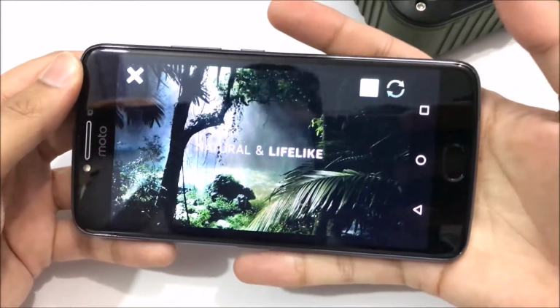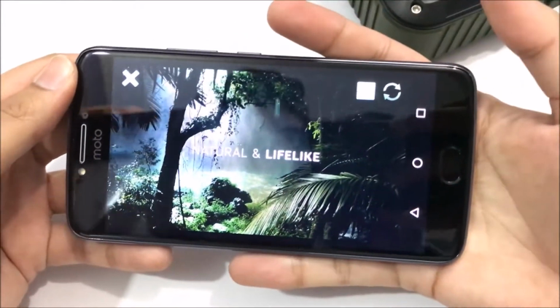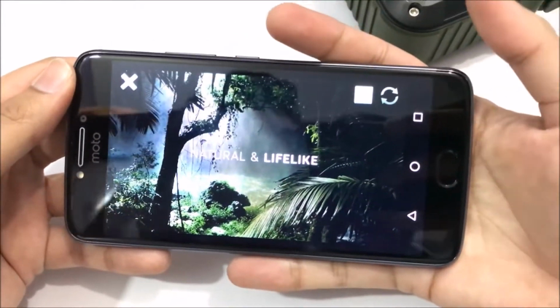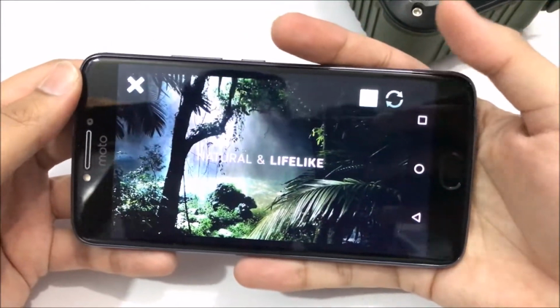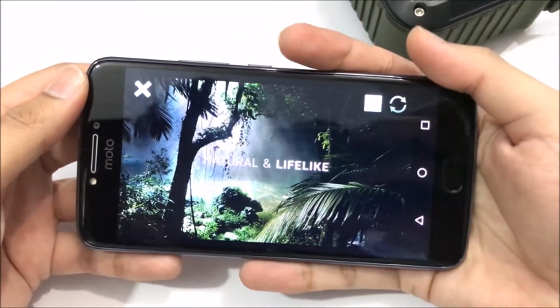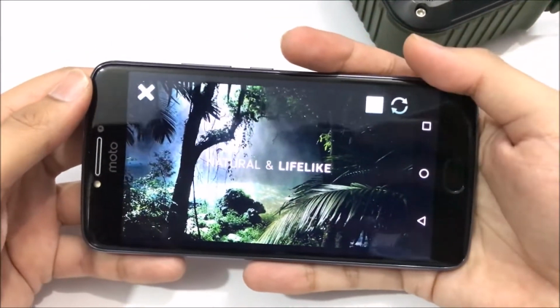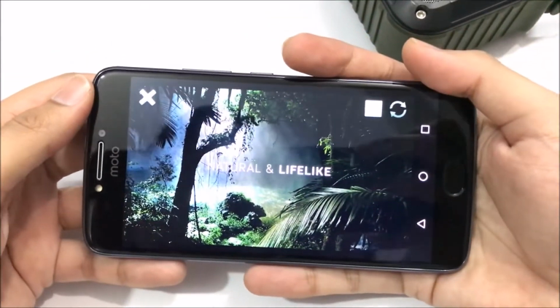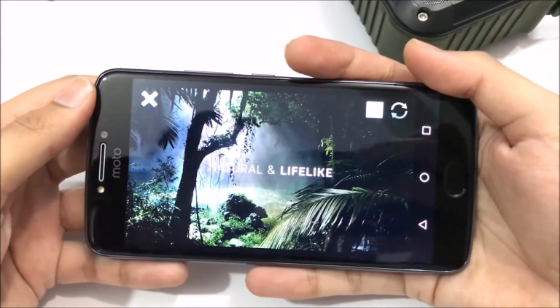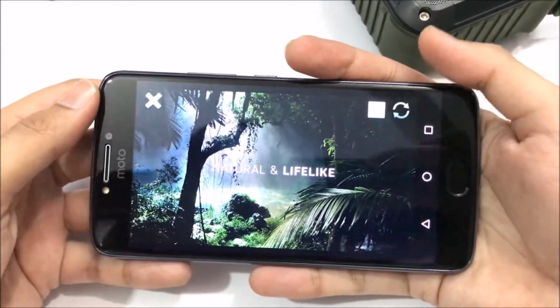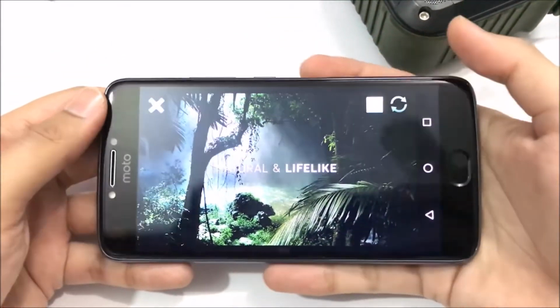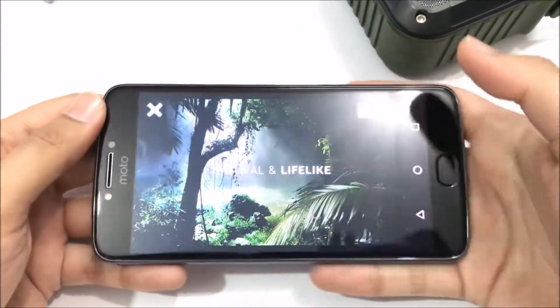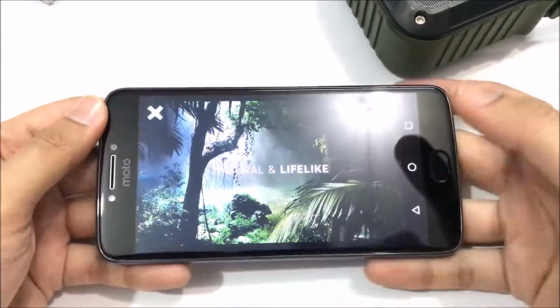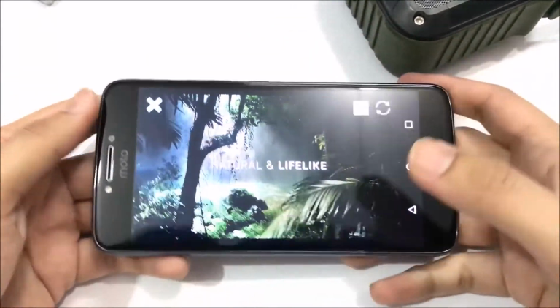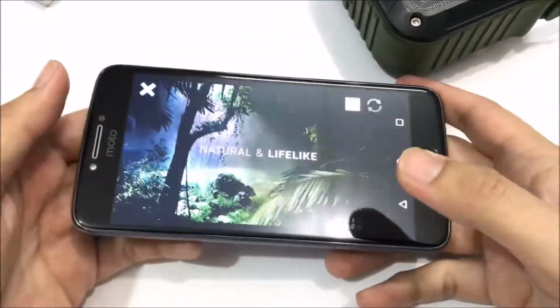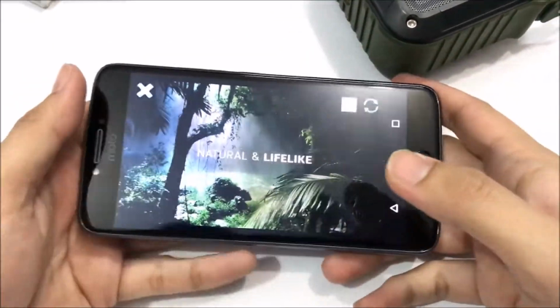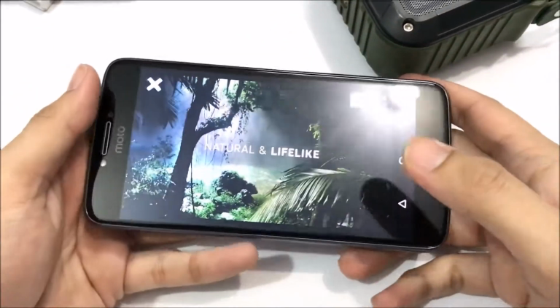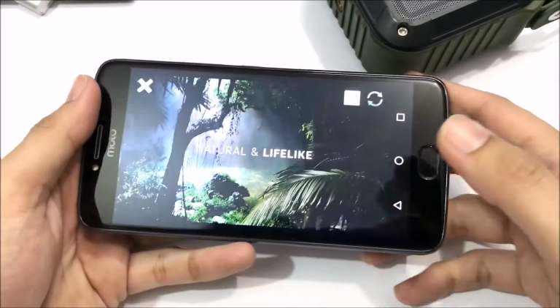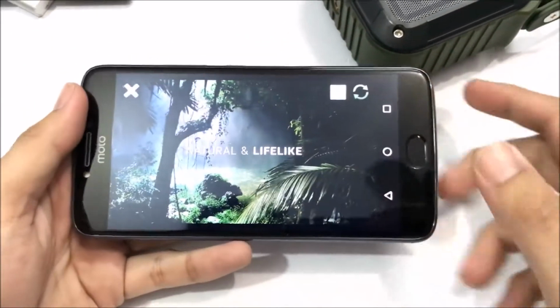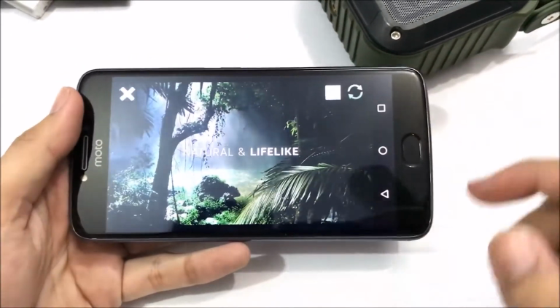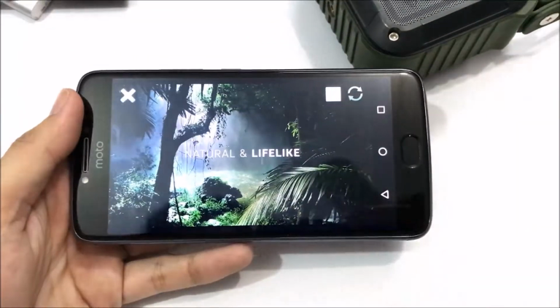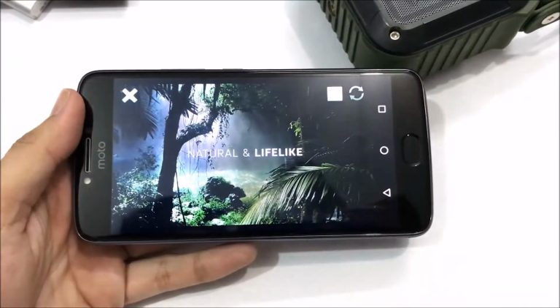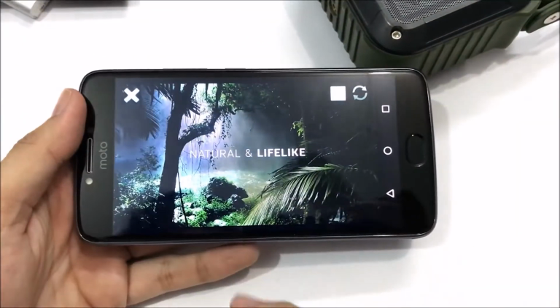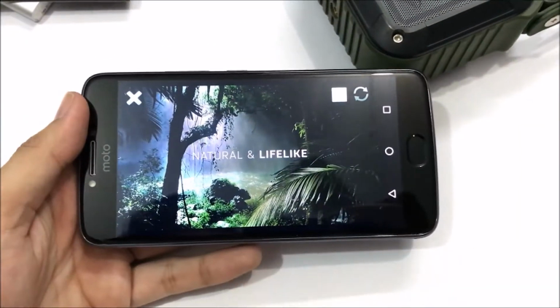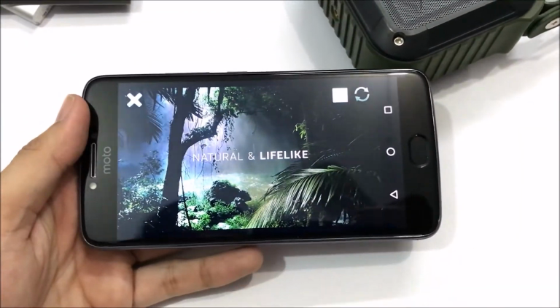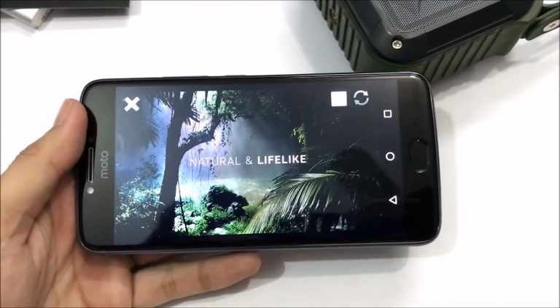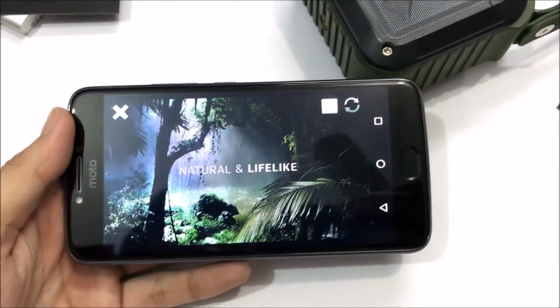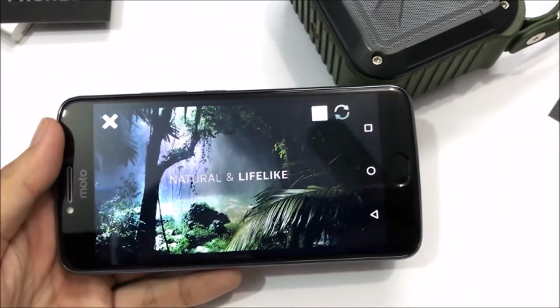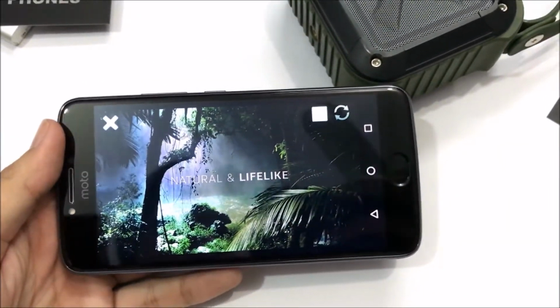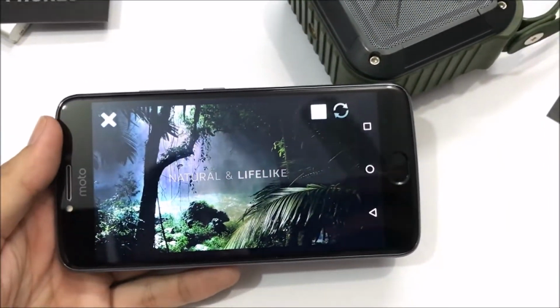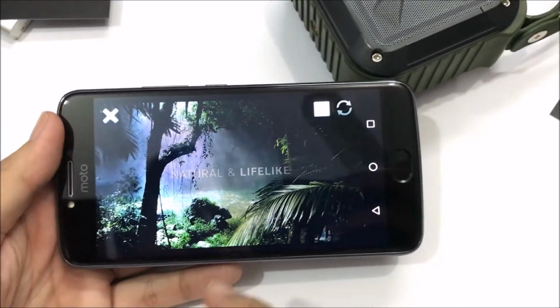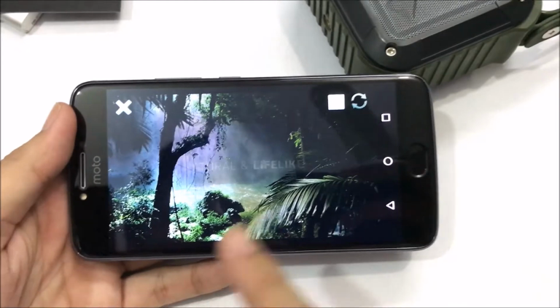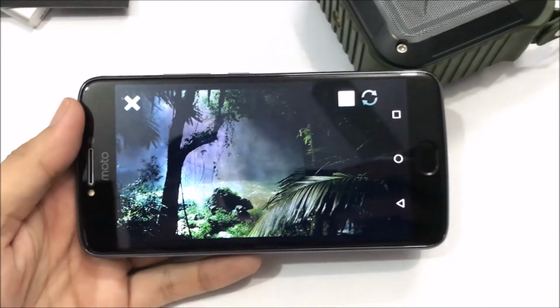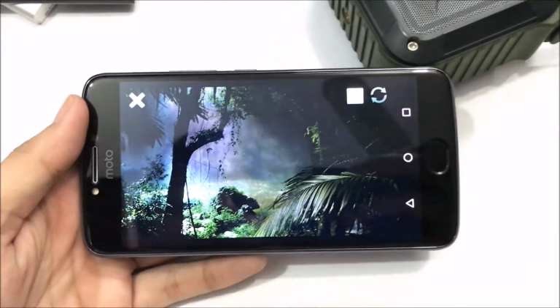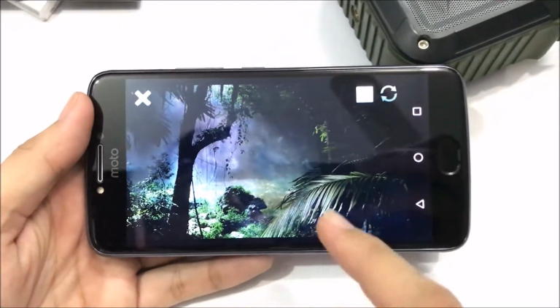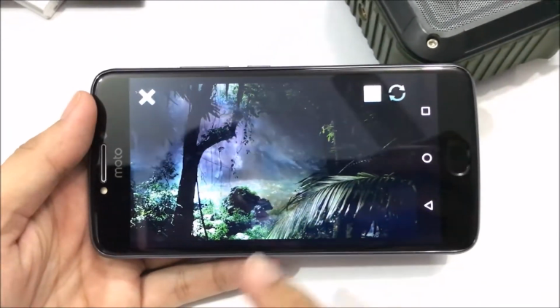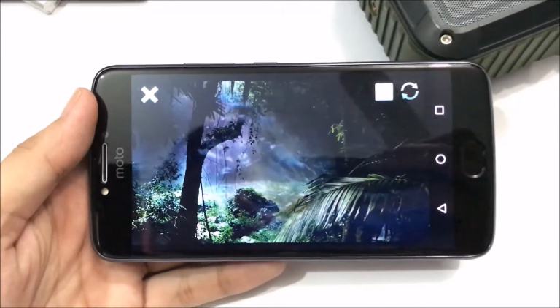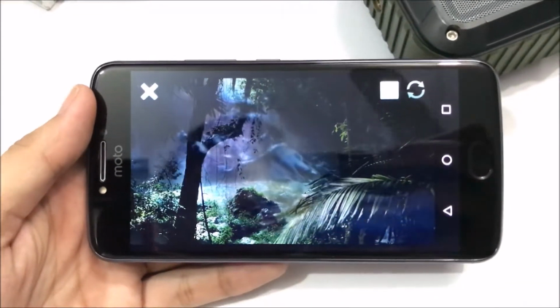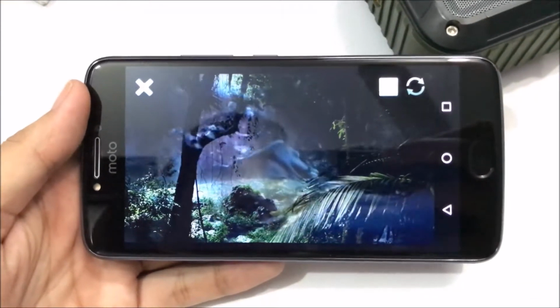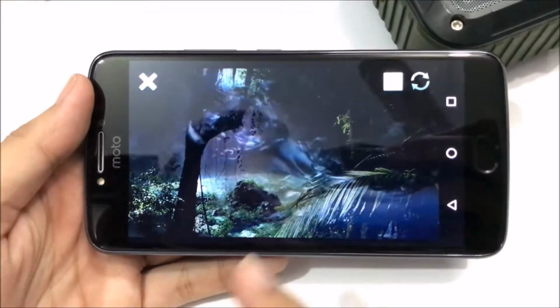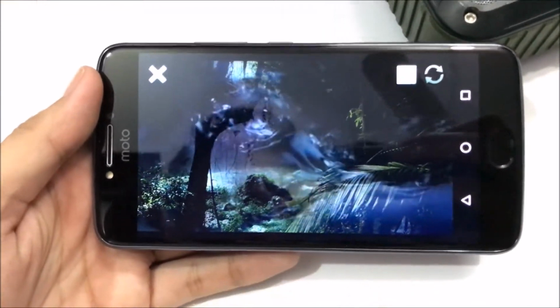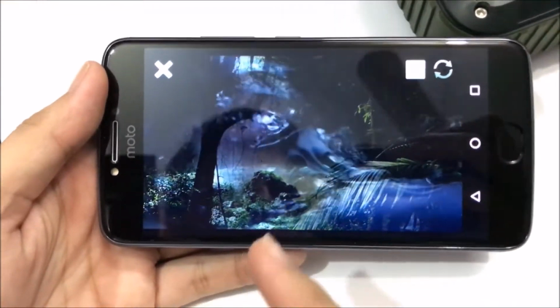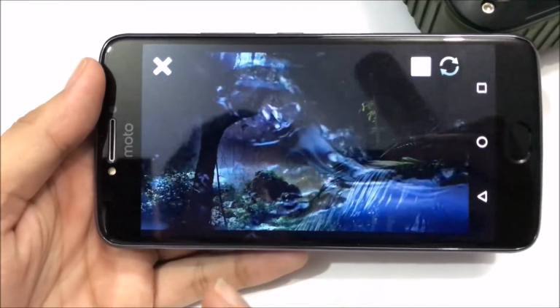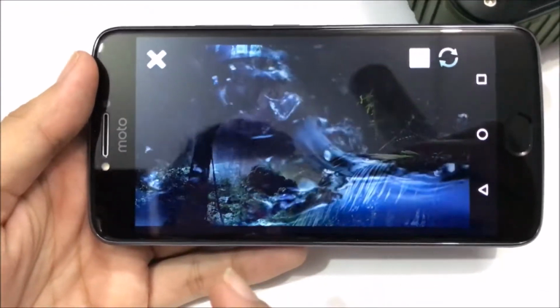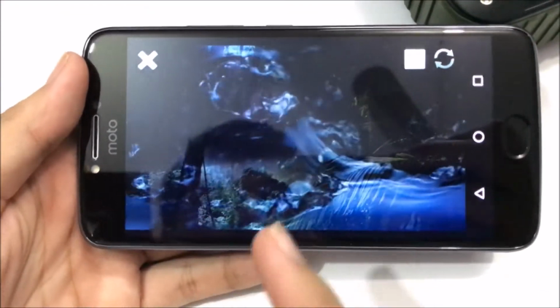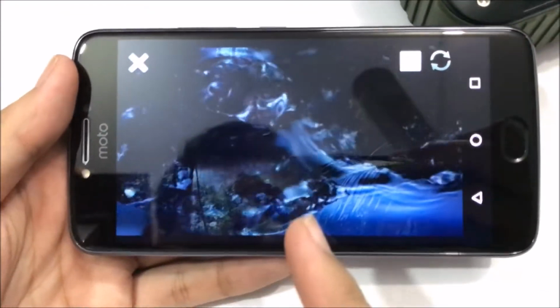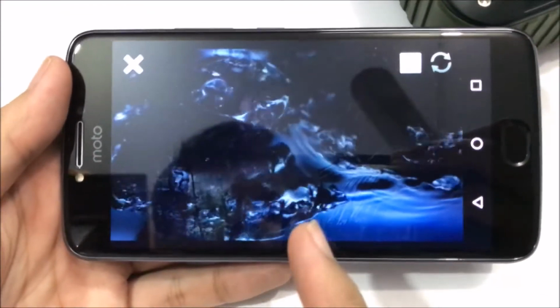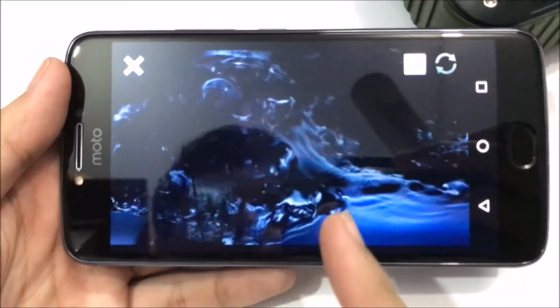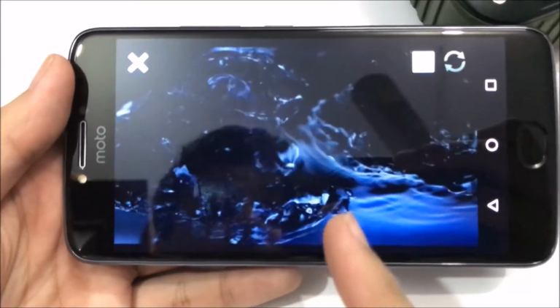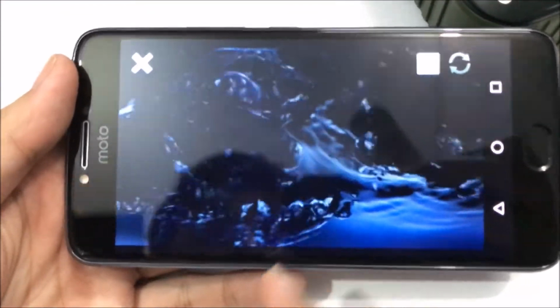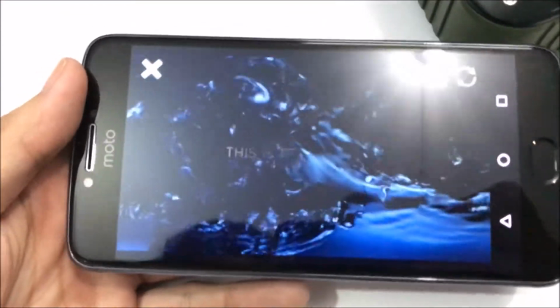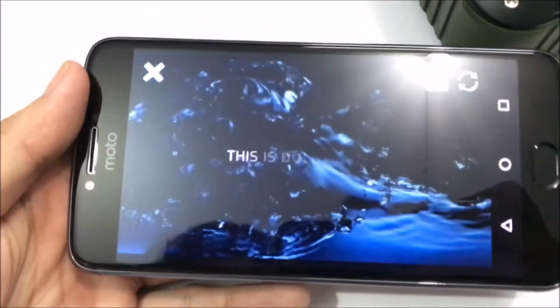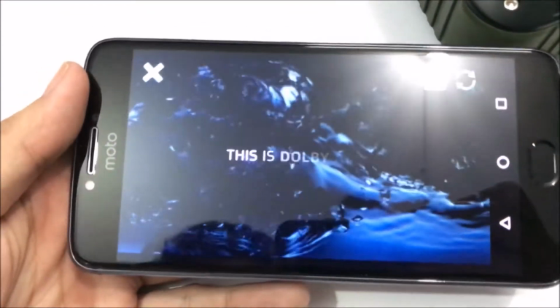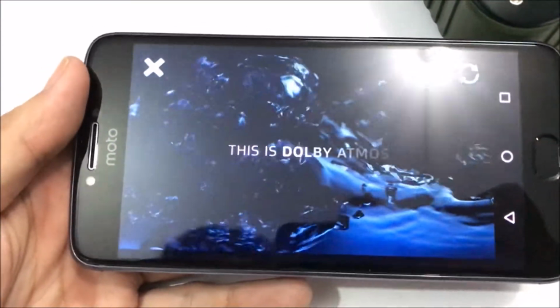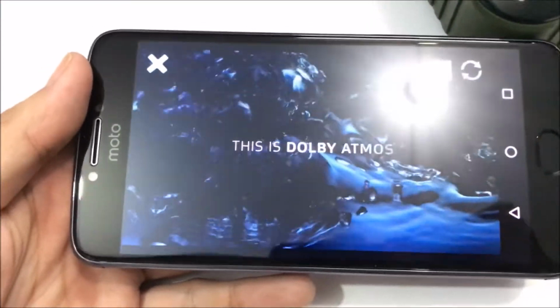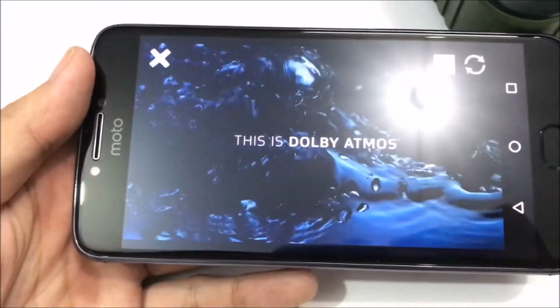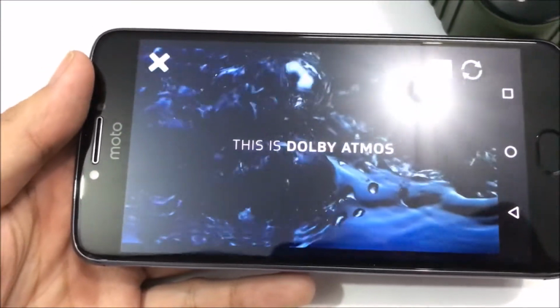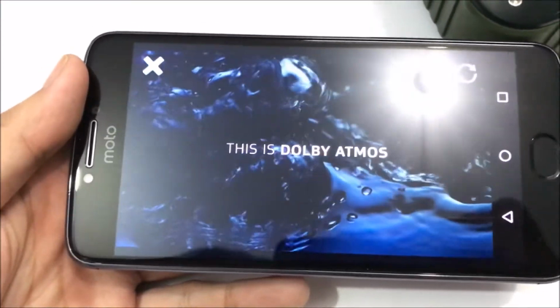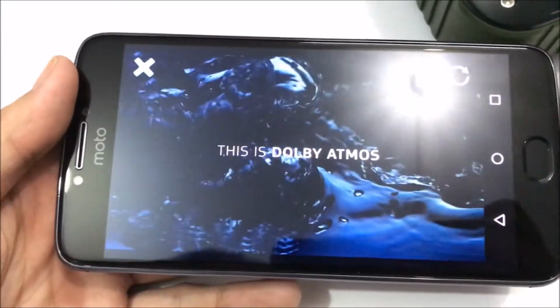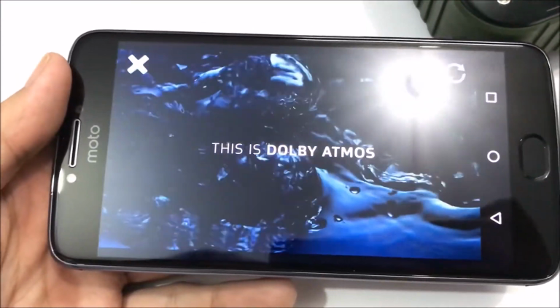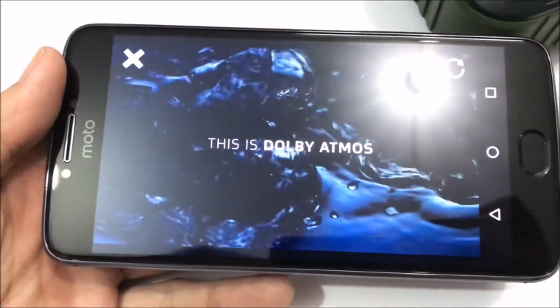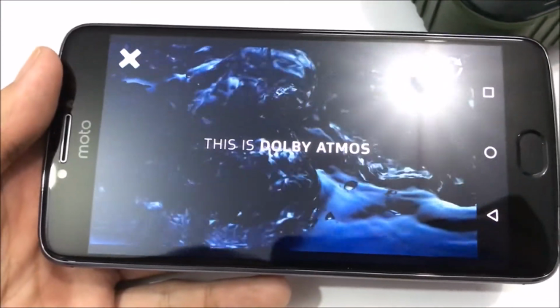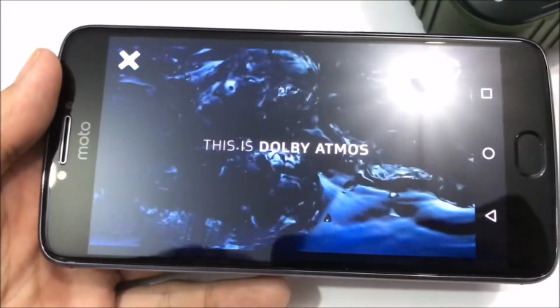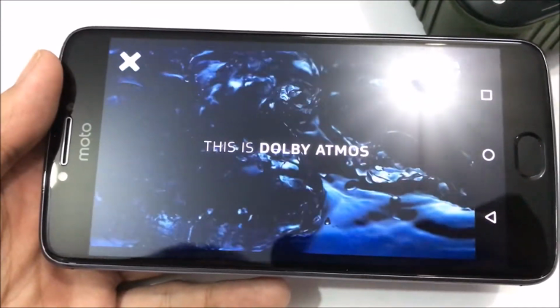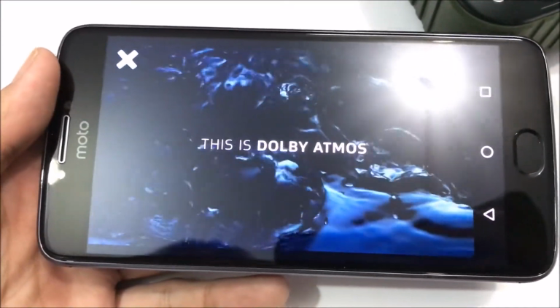Even for a 720p display, the colors in this video look really really nice, and the speaker is quite loud.